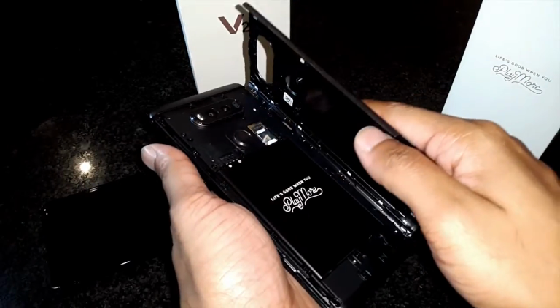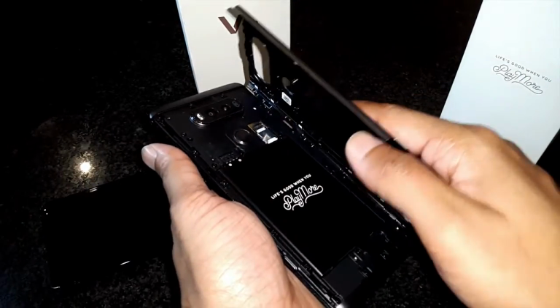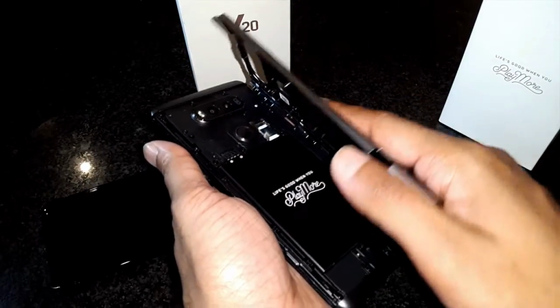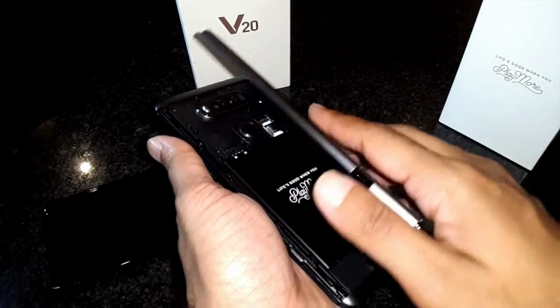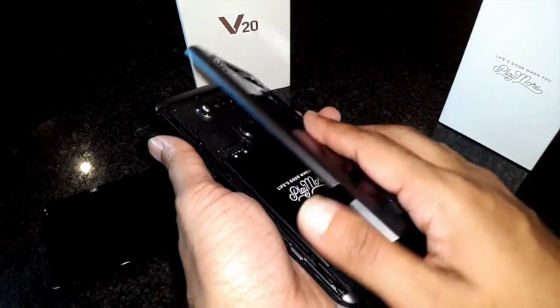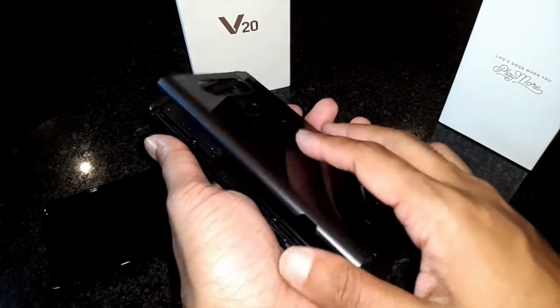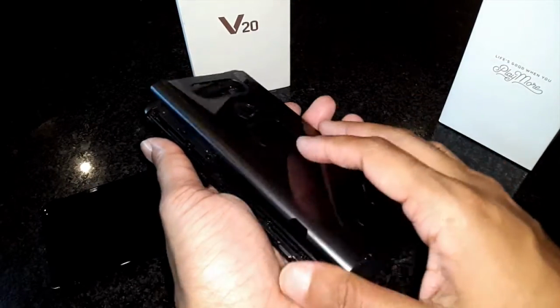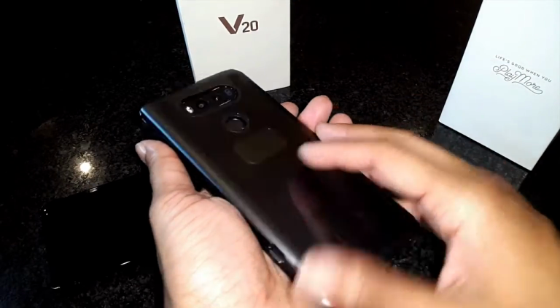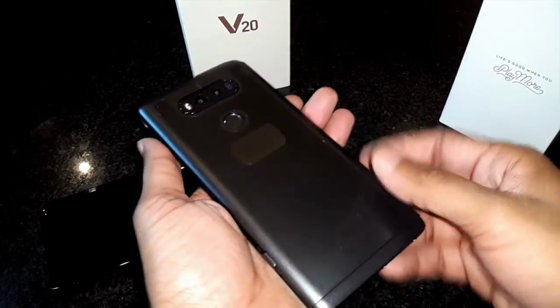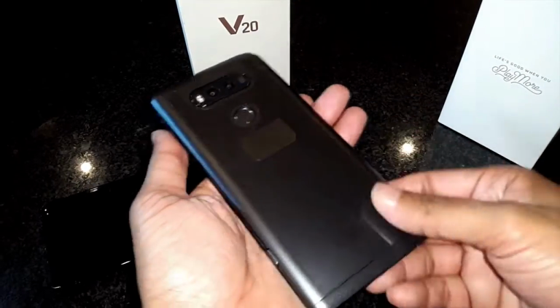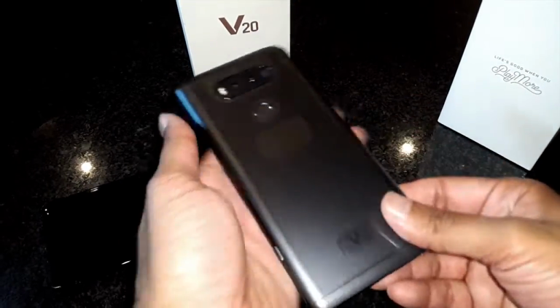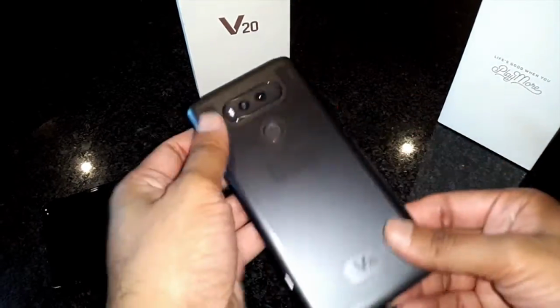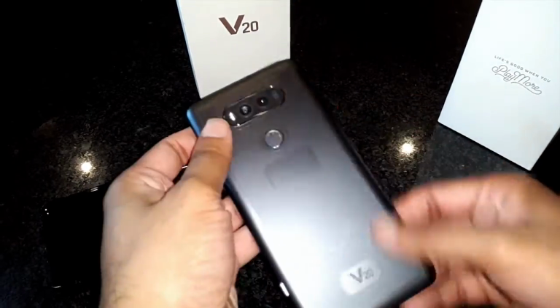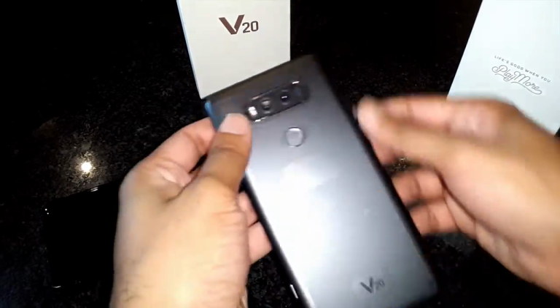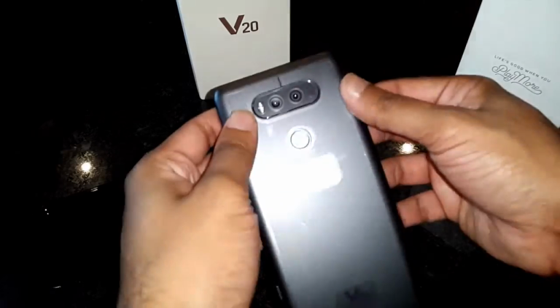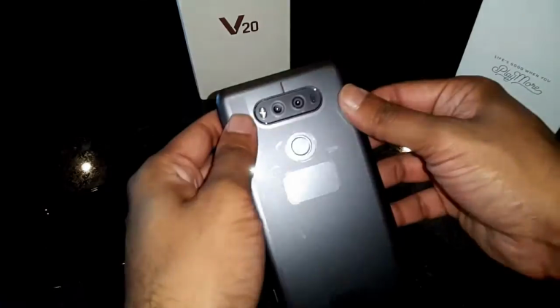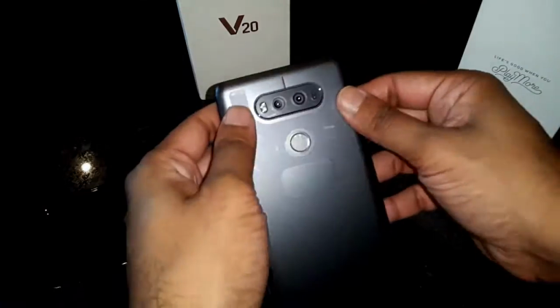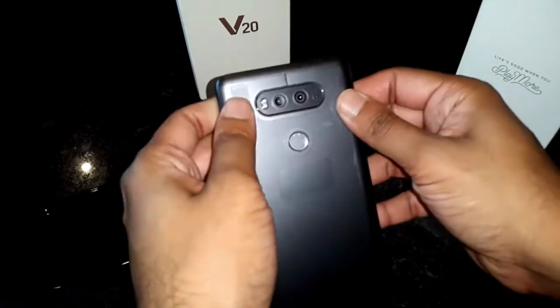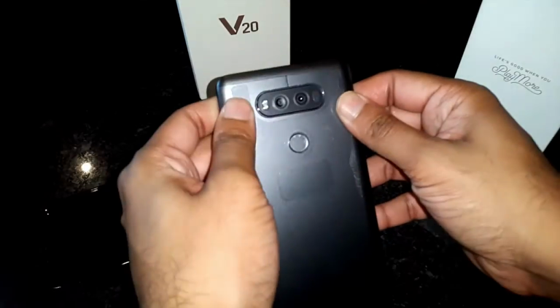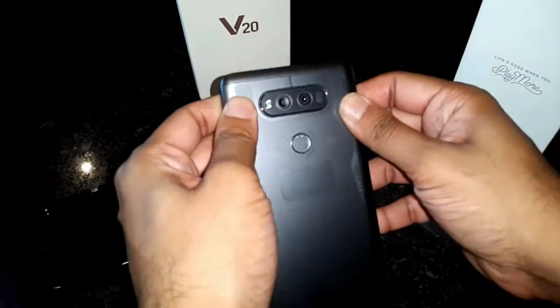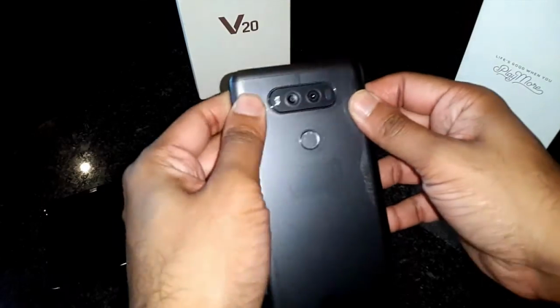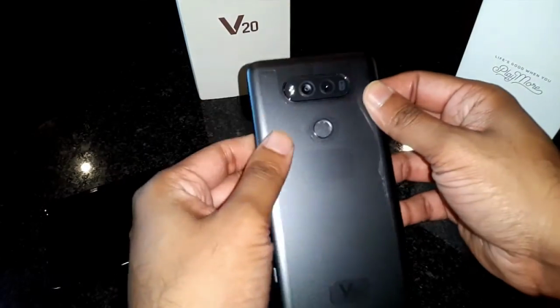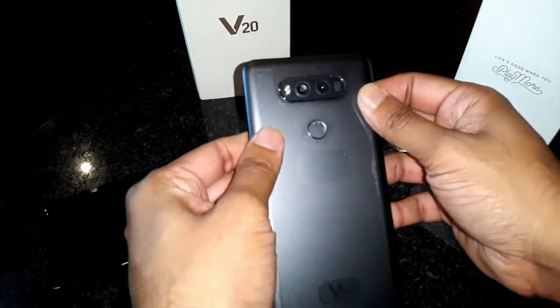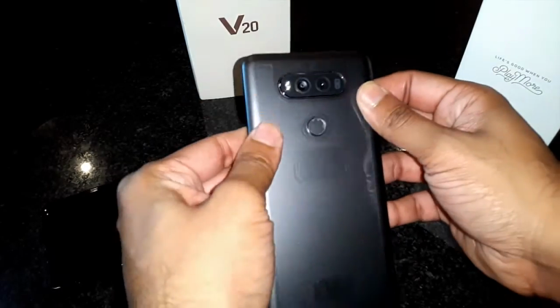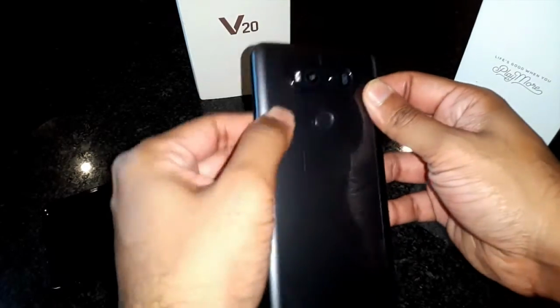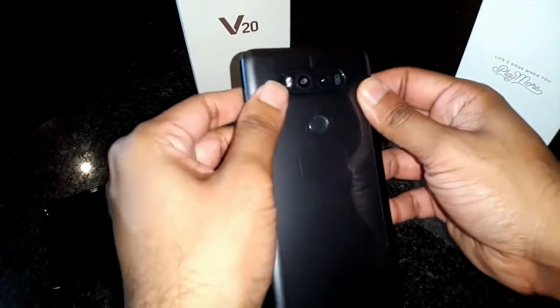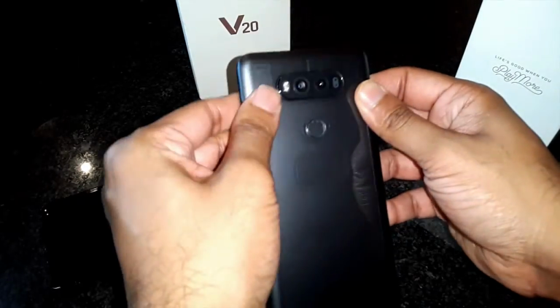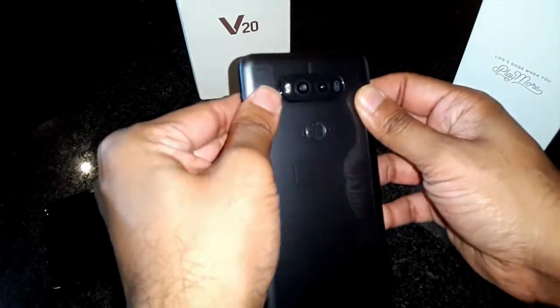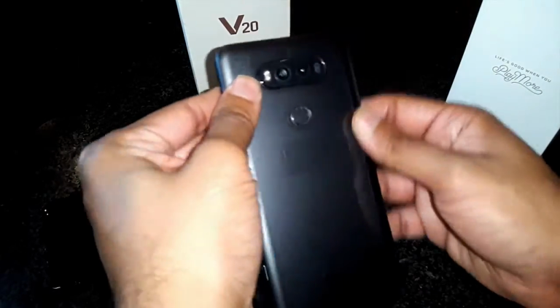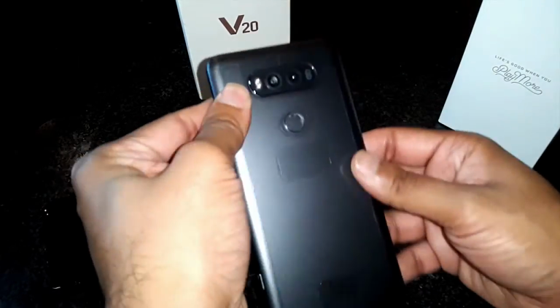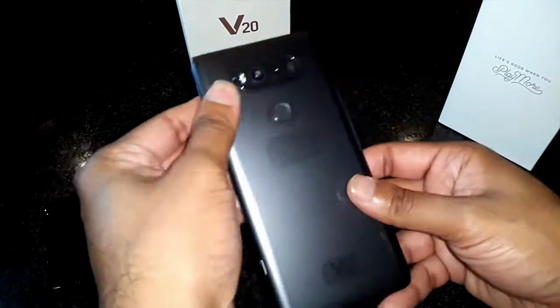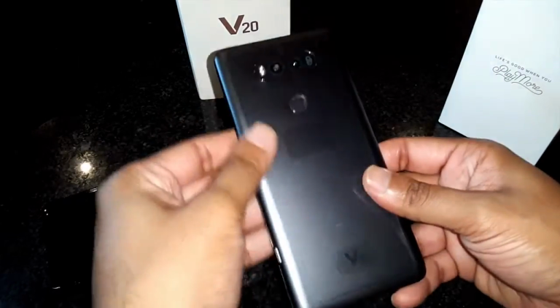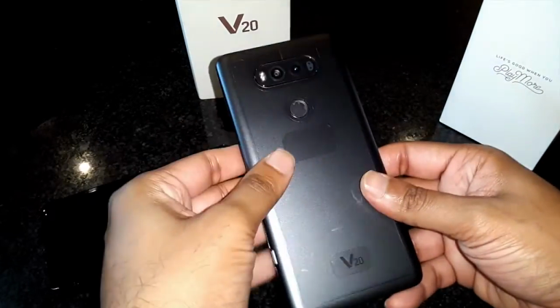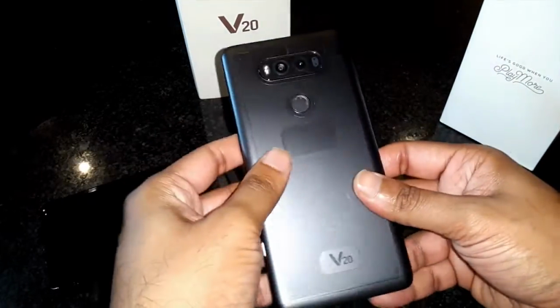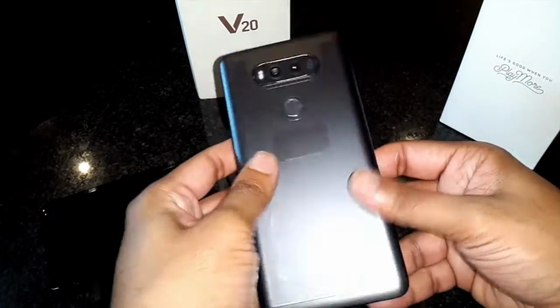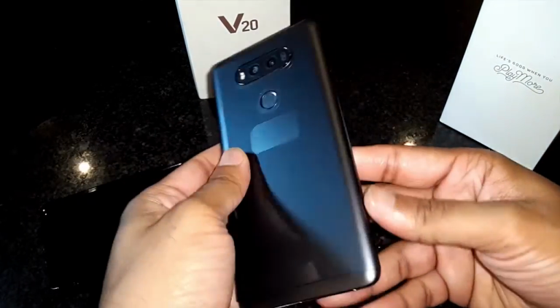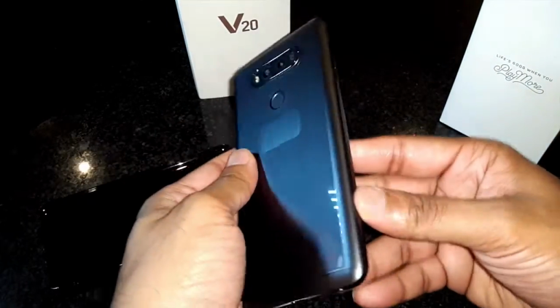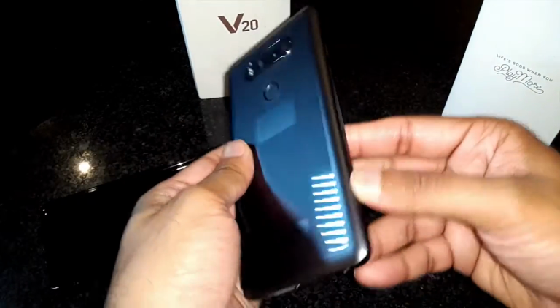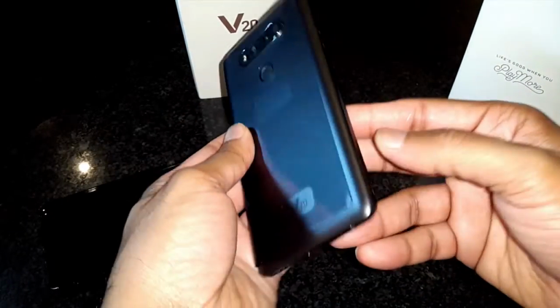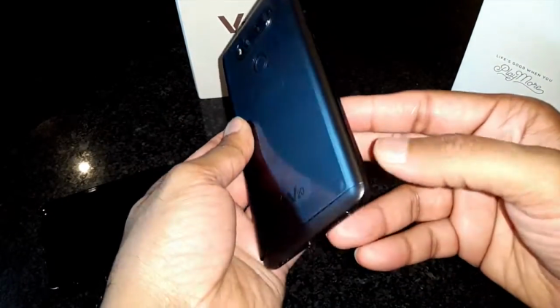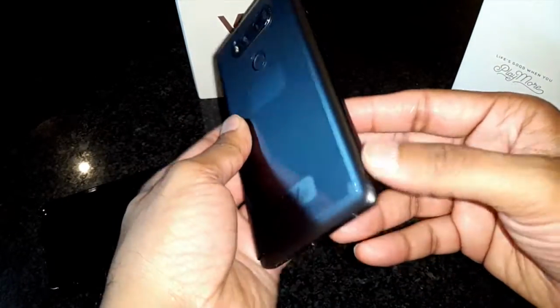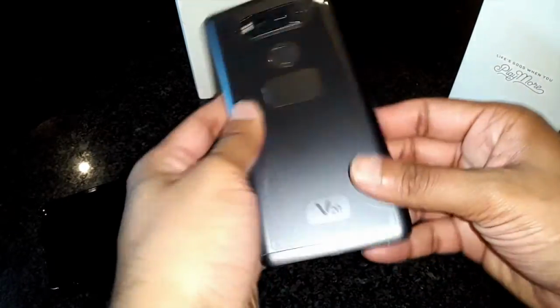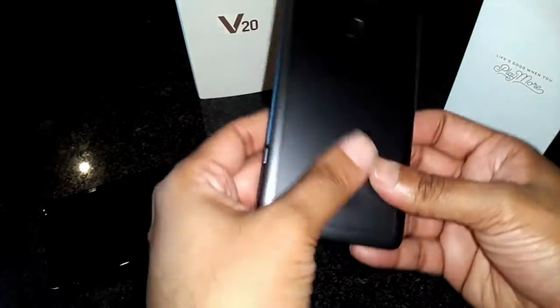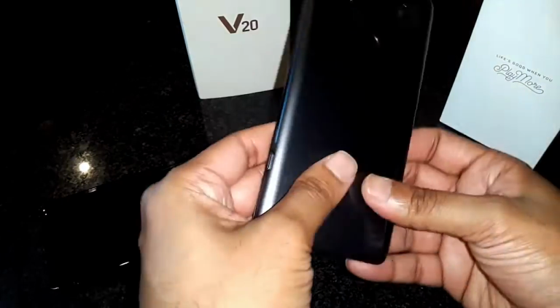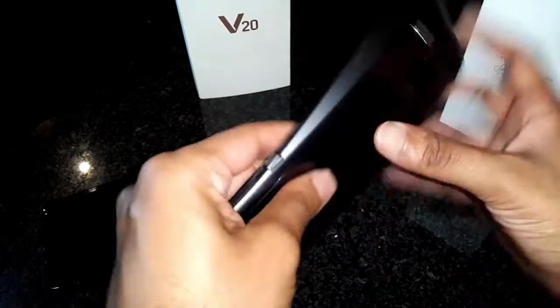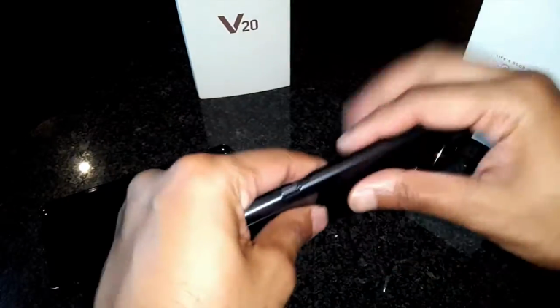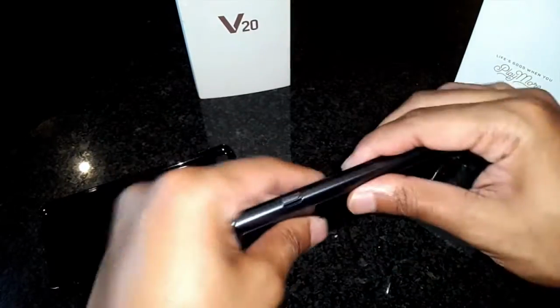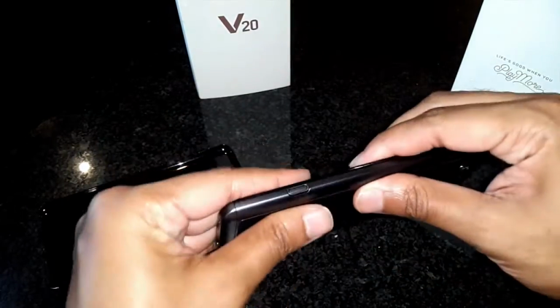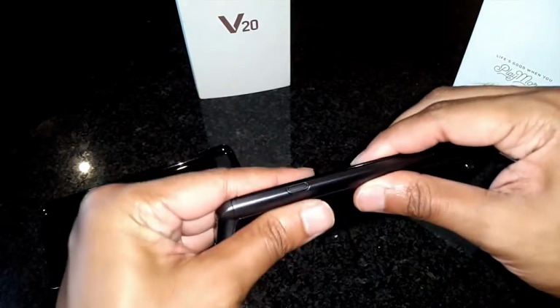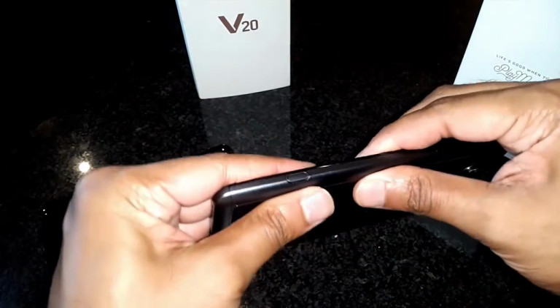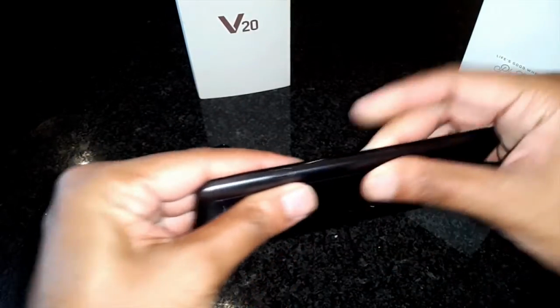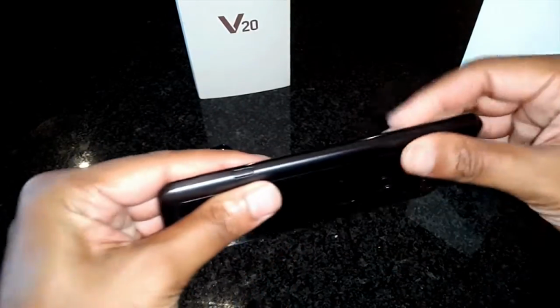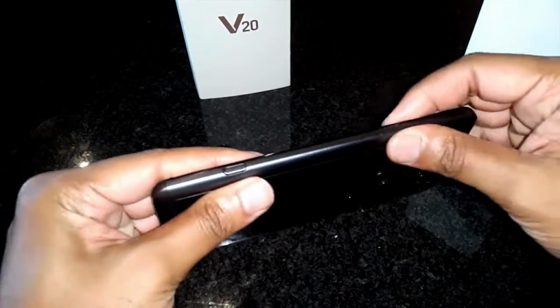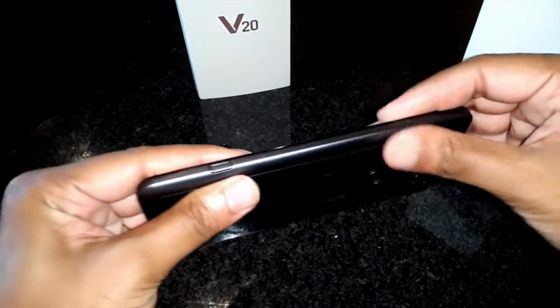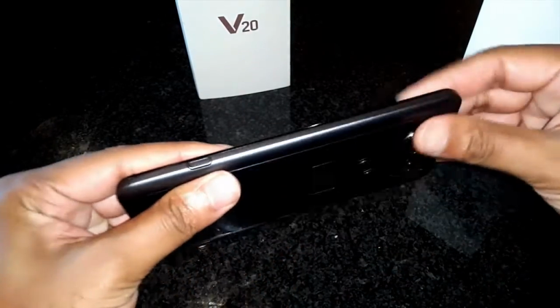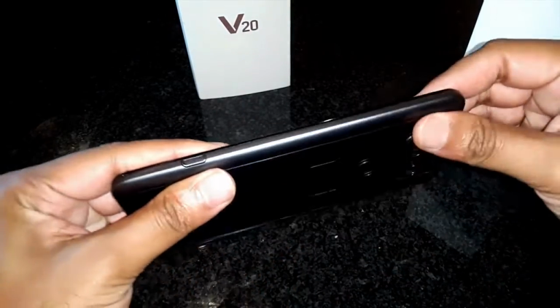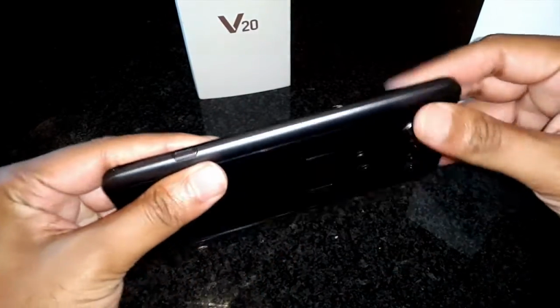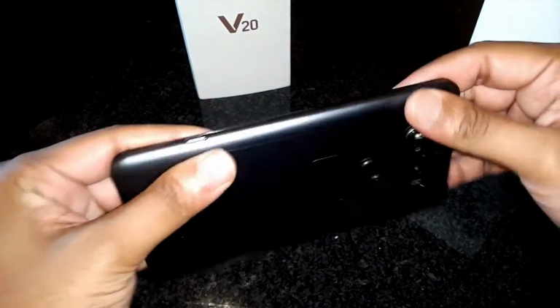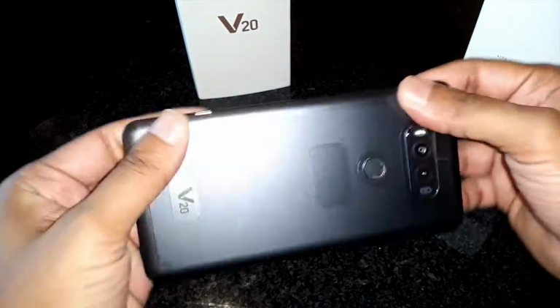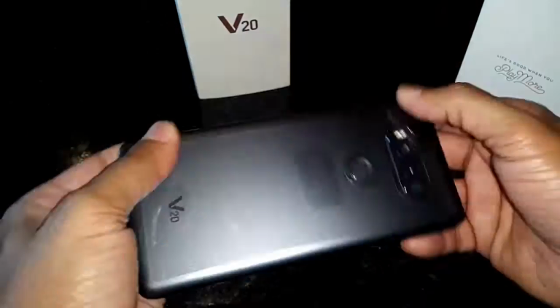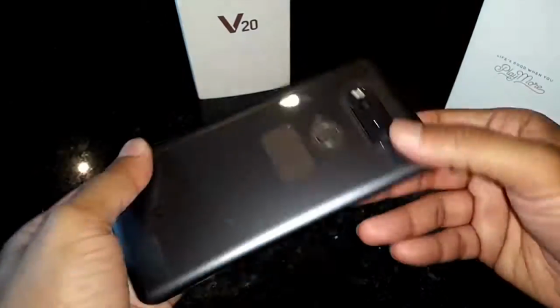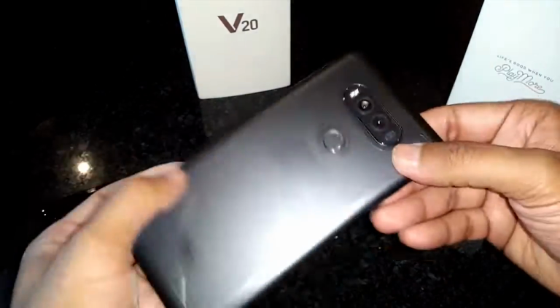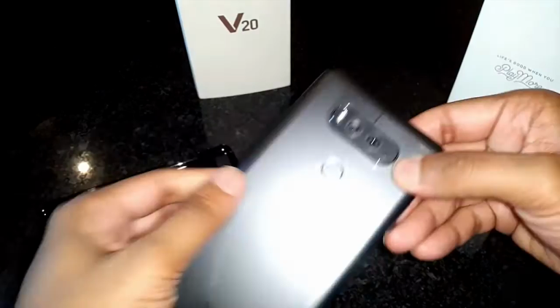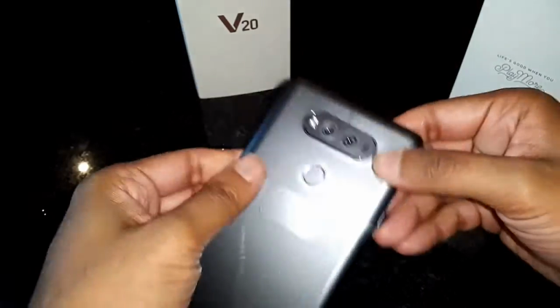To replace the cover is simple. With satisfying clicks on its back, you know you're good to go.